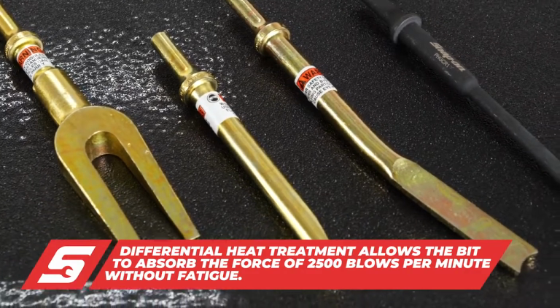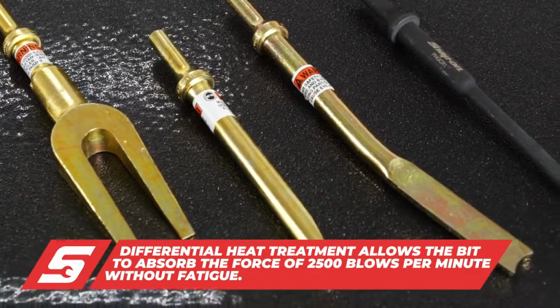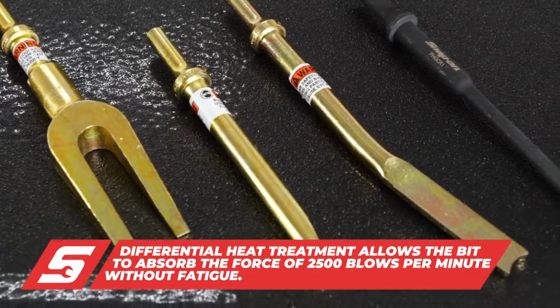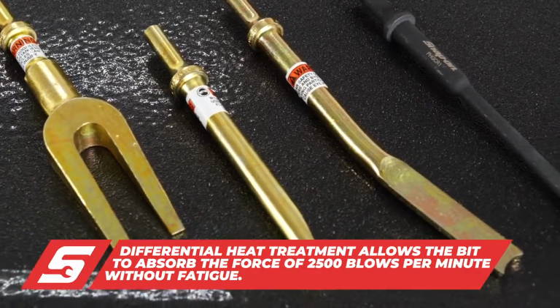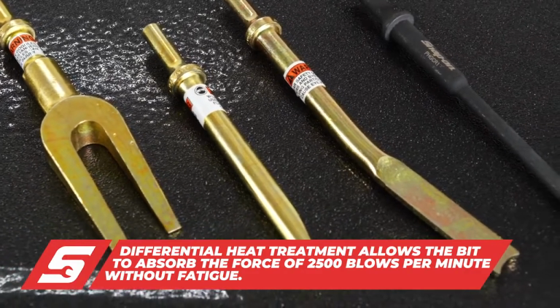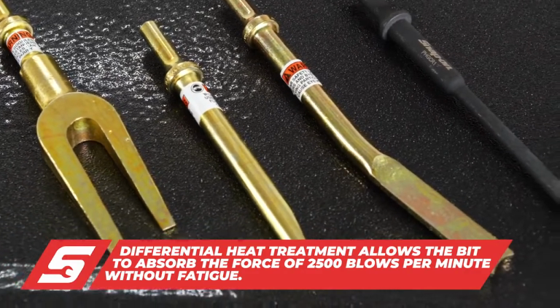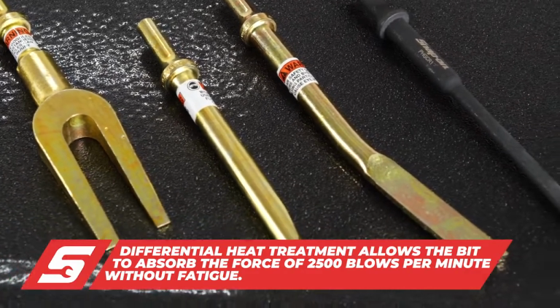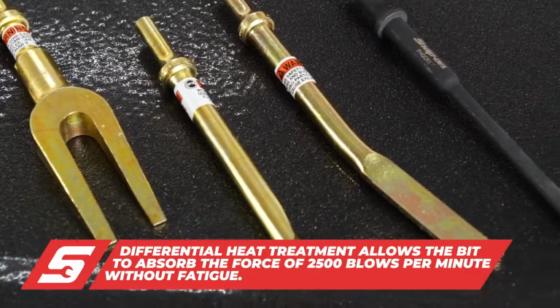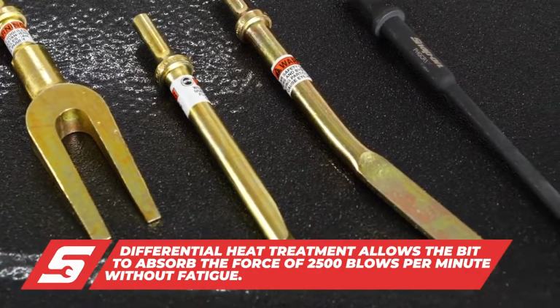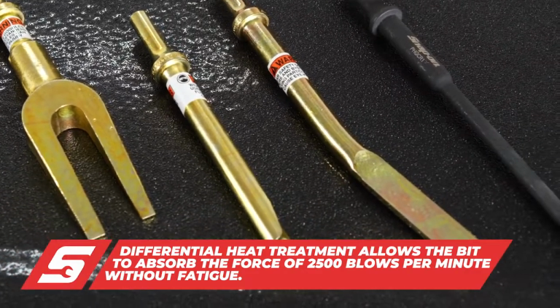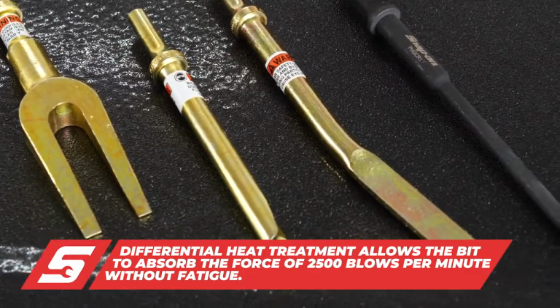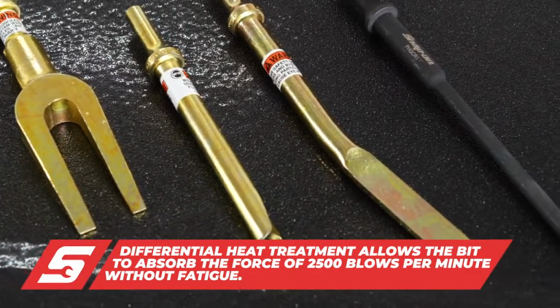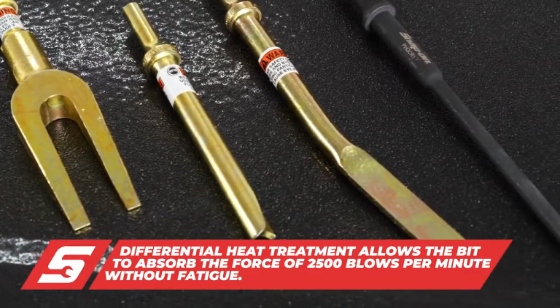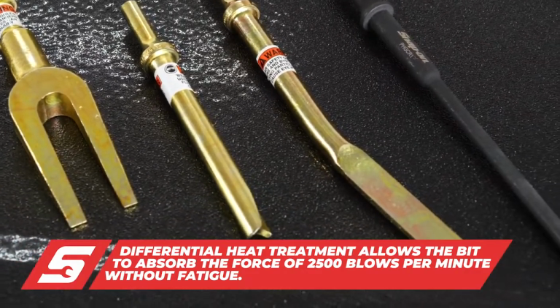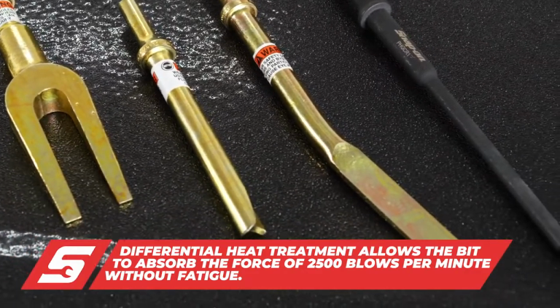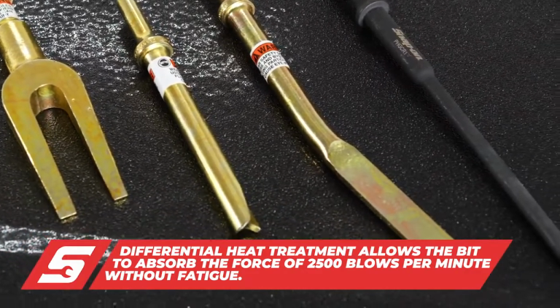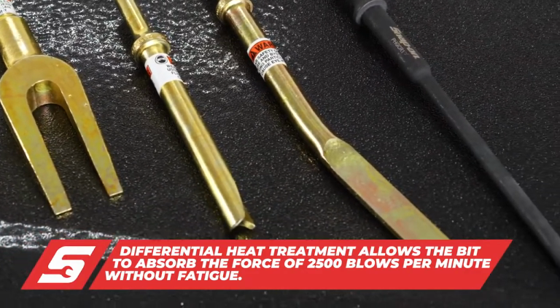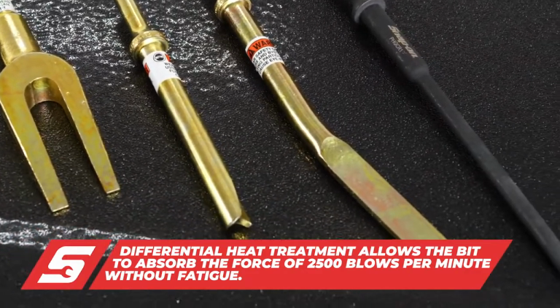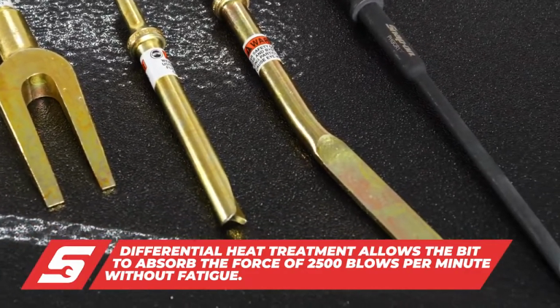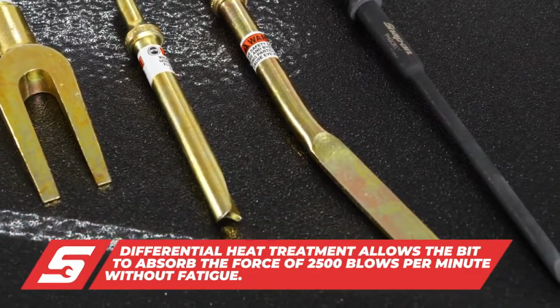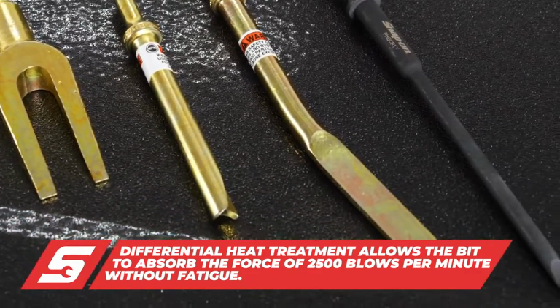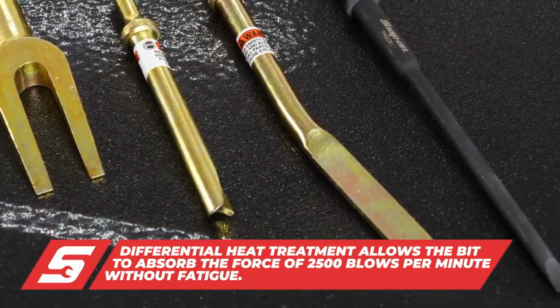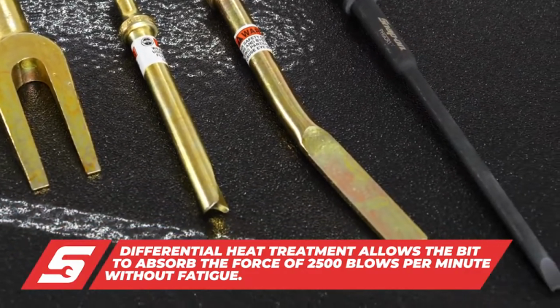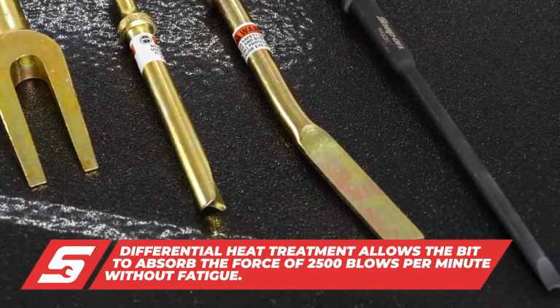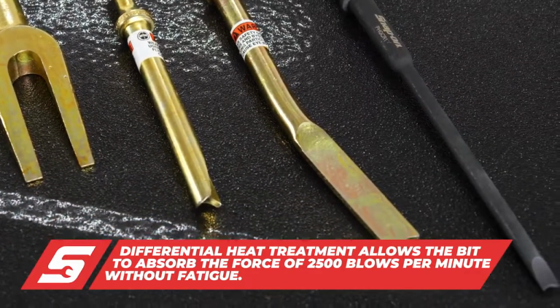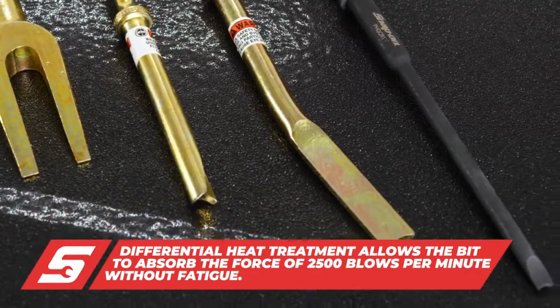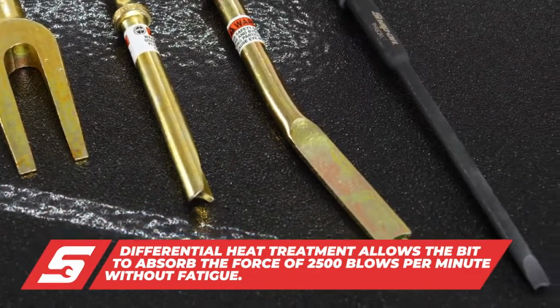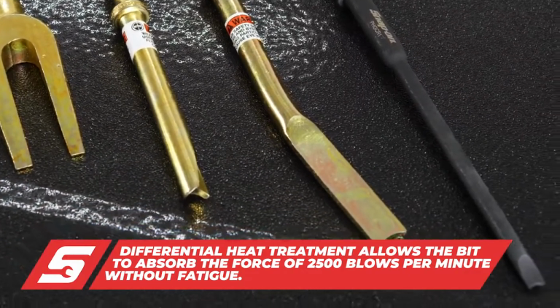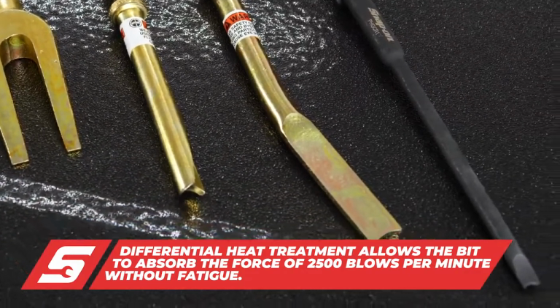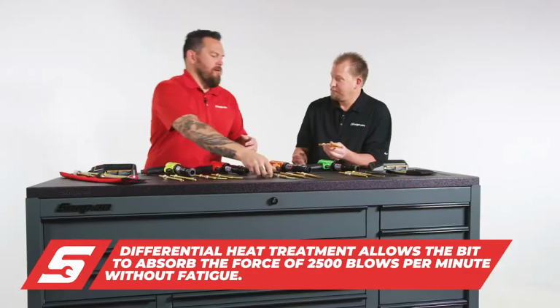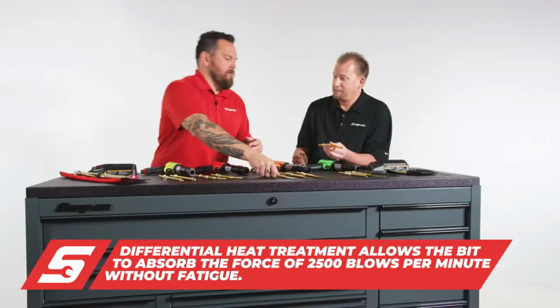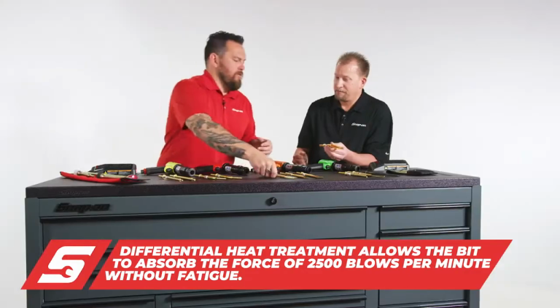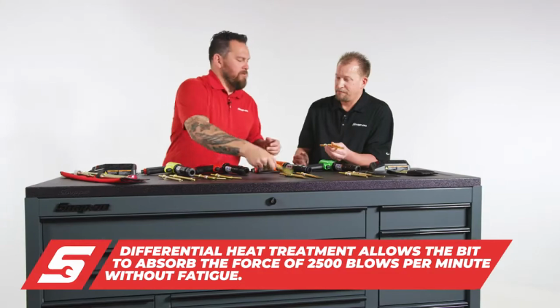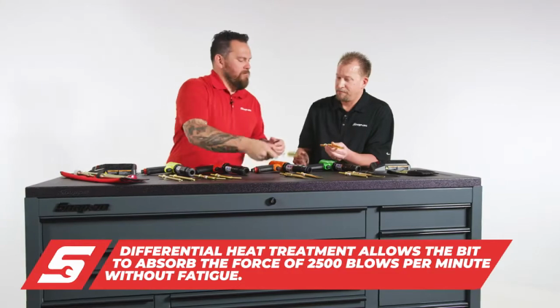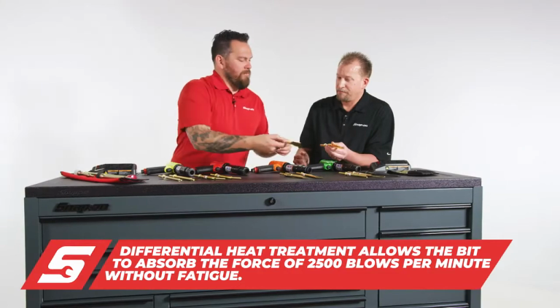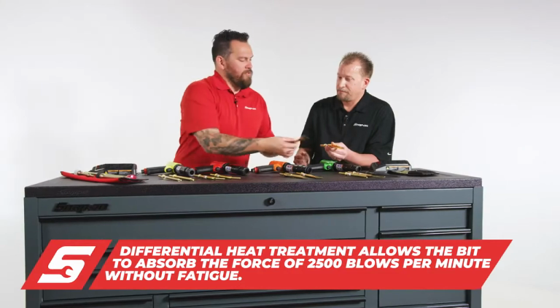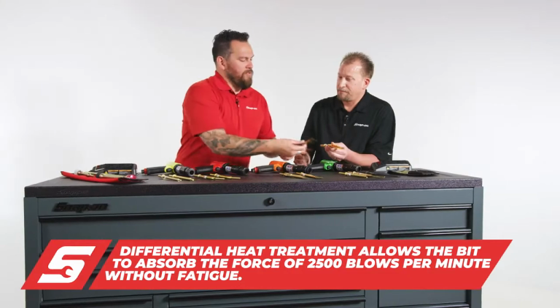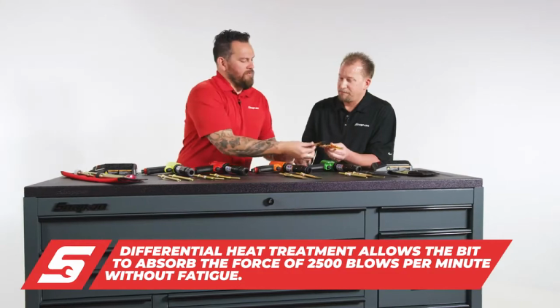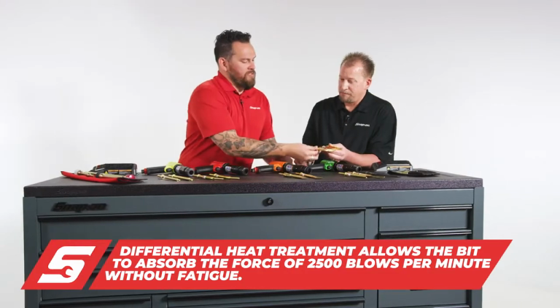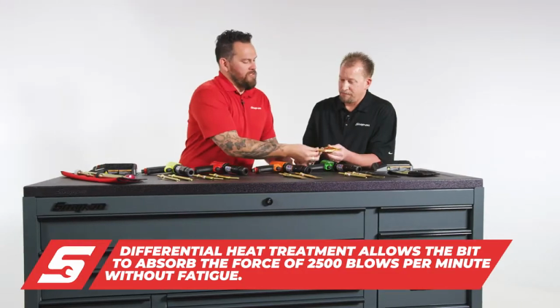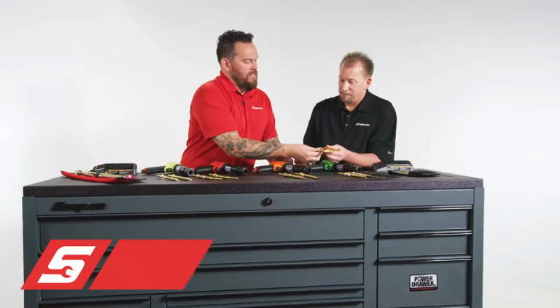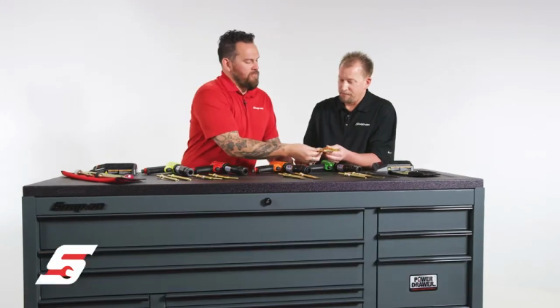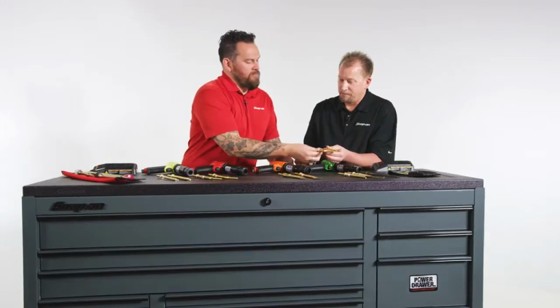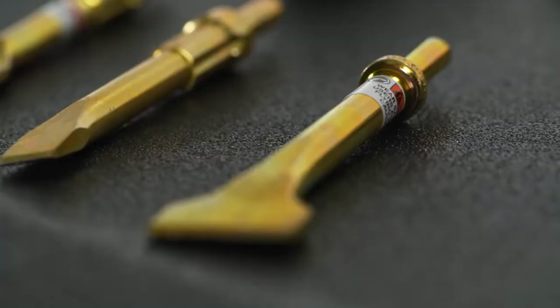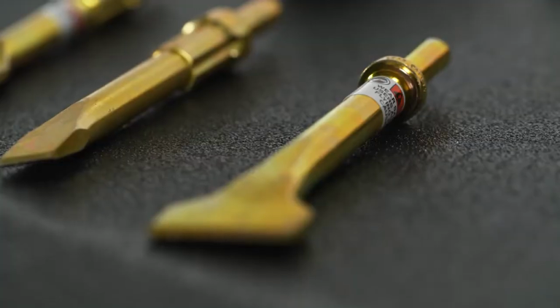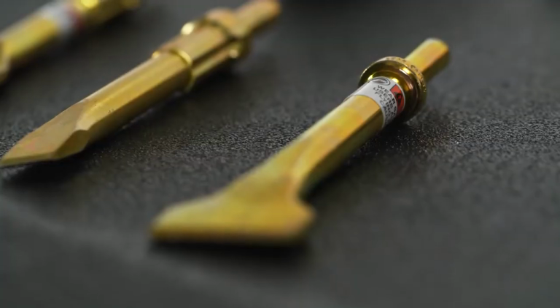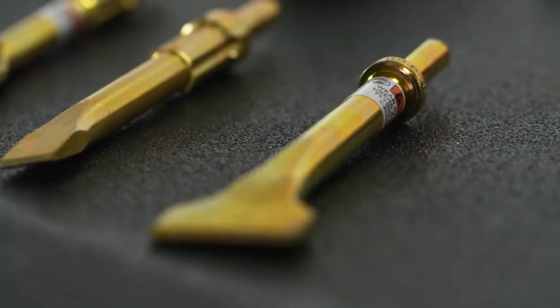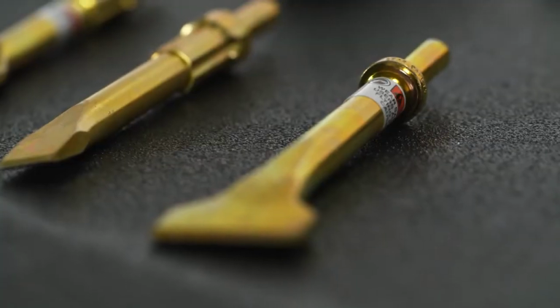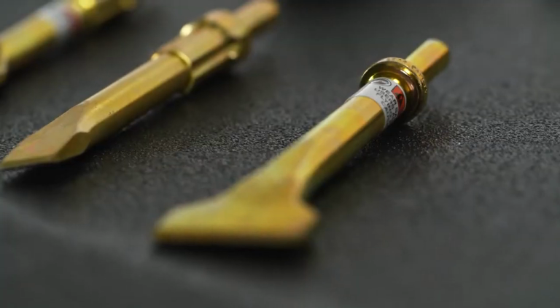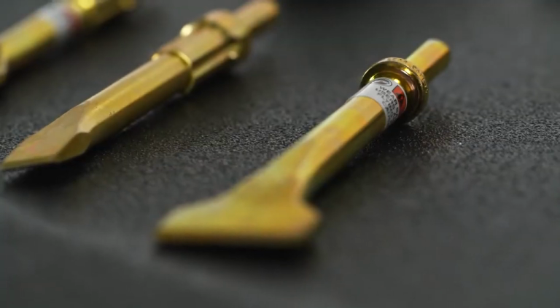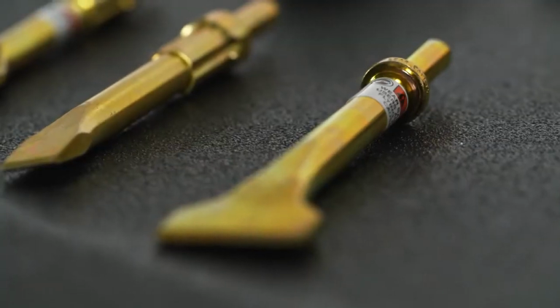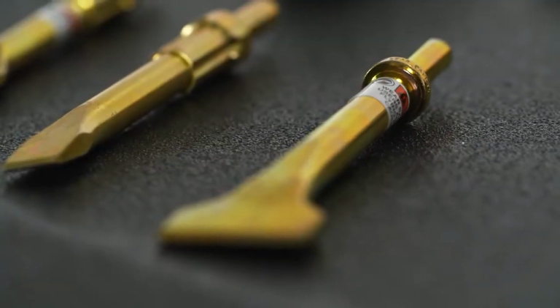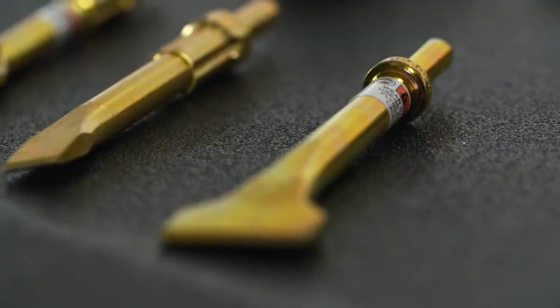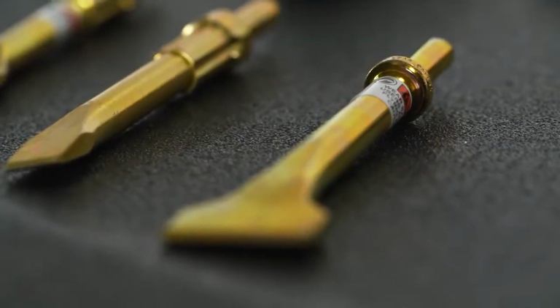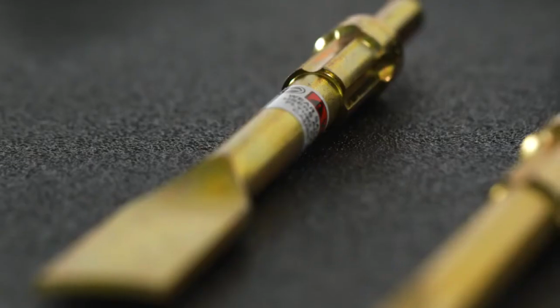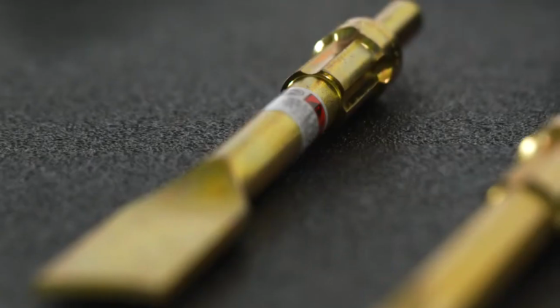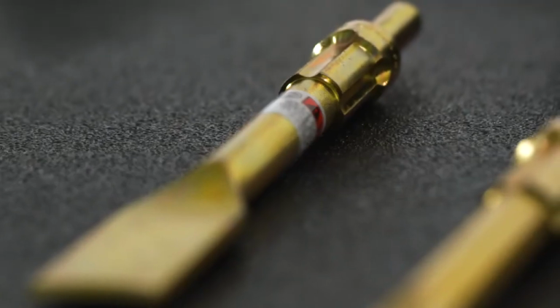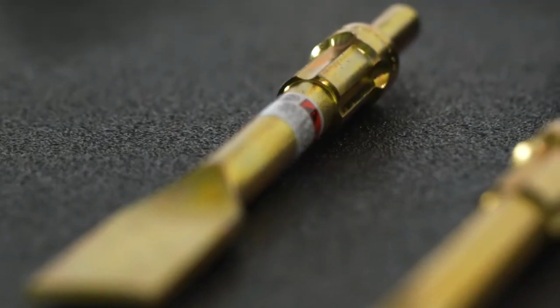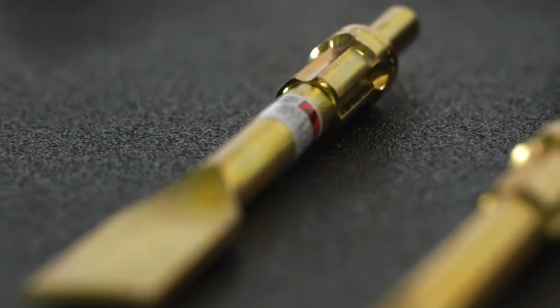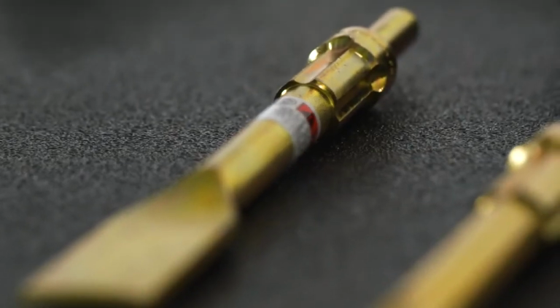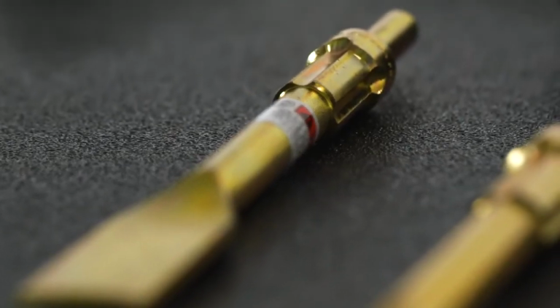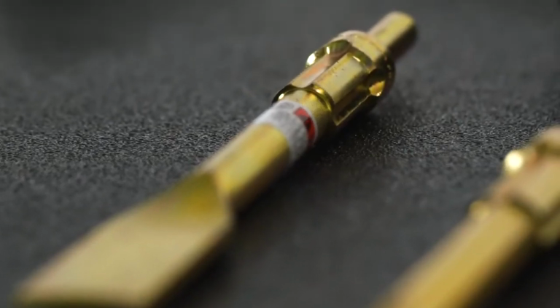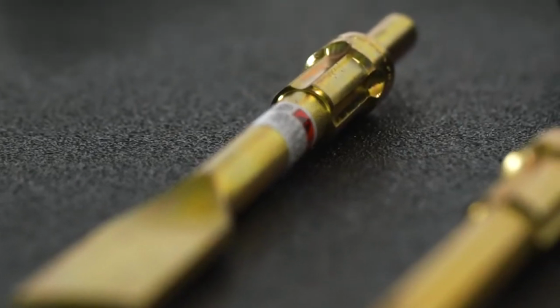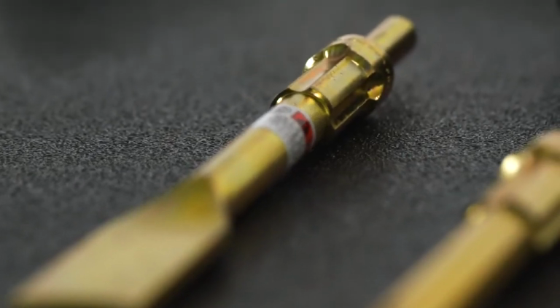Some bits get mushroomed, they get stuck, and they get compromised. We also have two different styles — some that rotate and some that are fixed position.